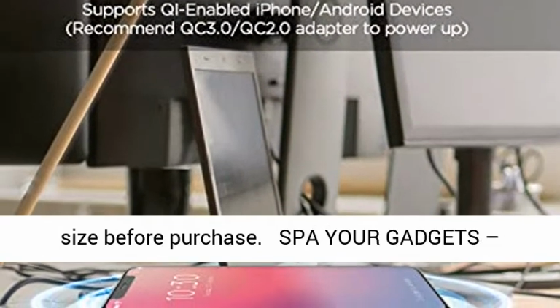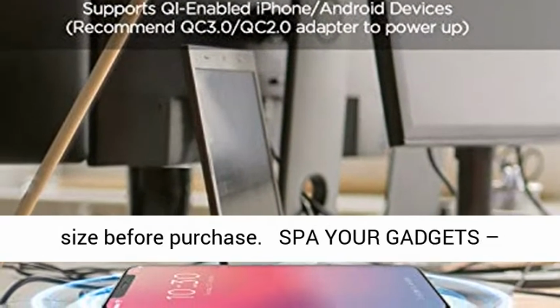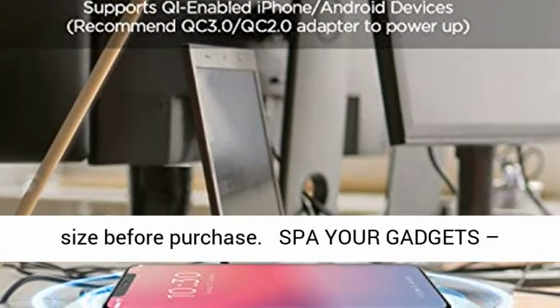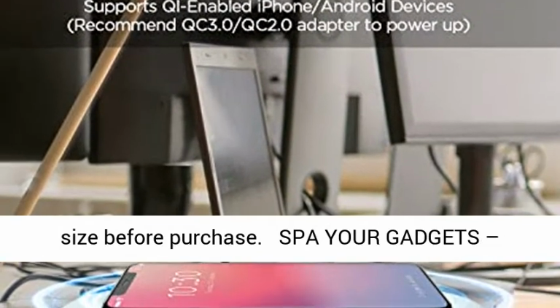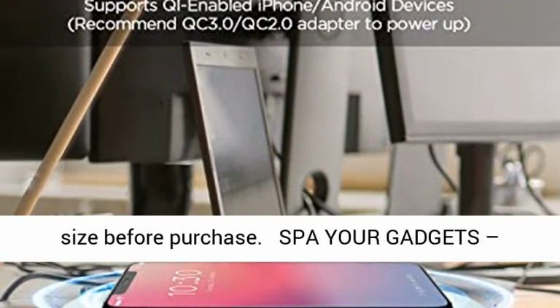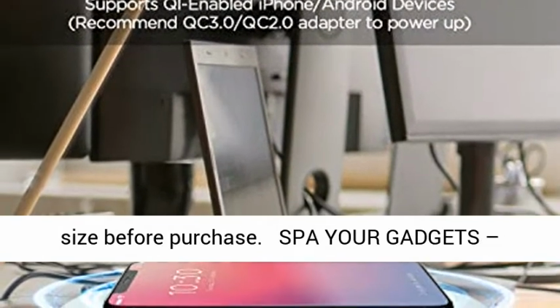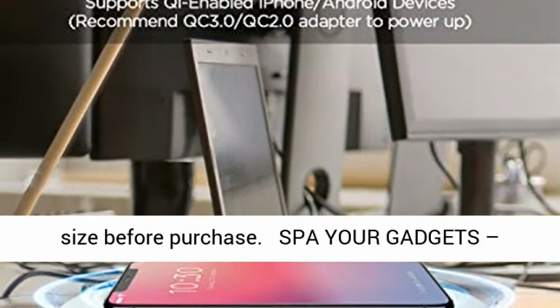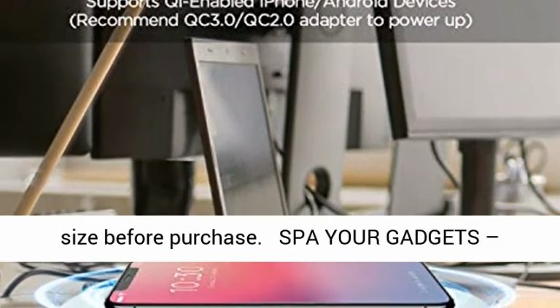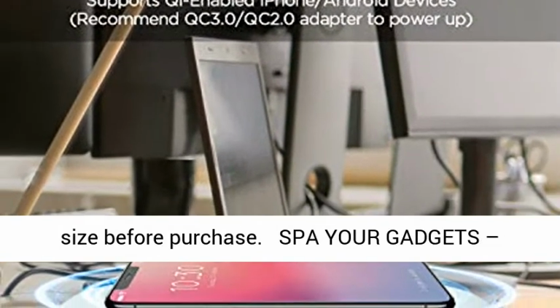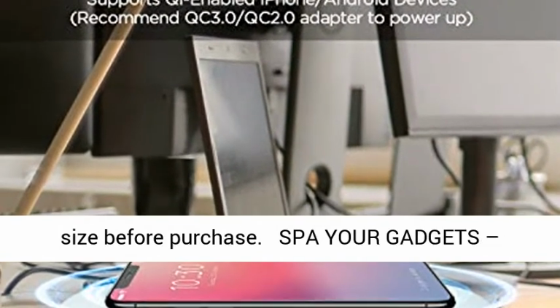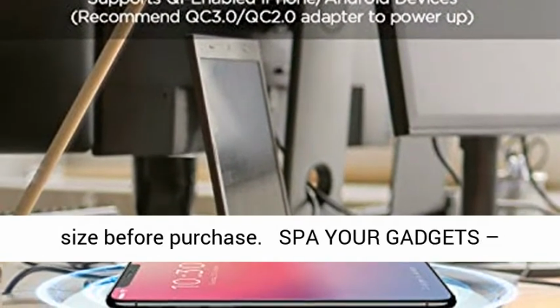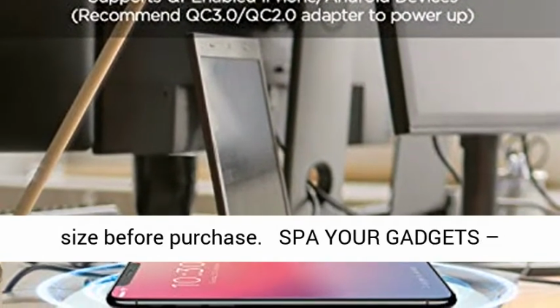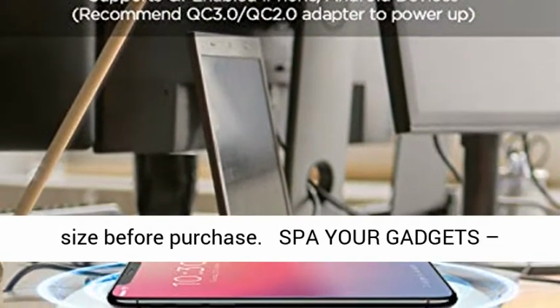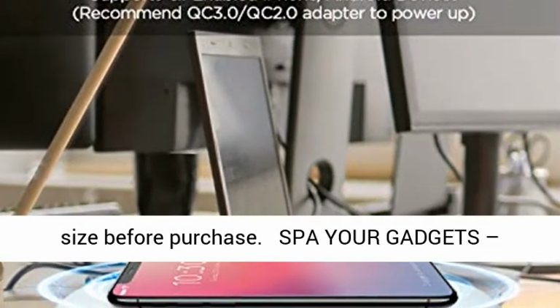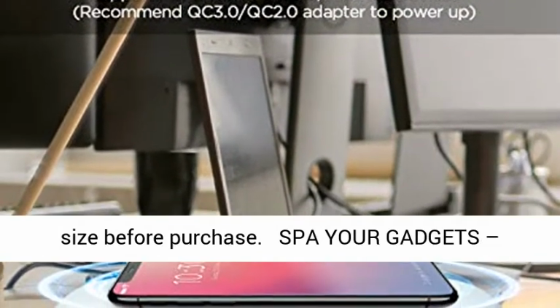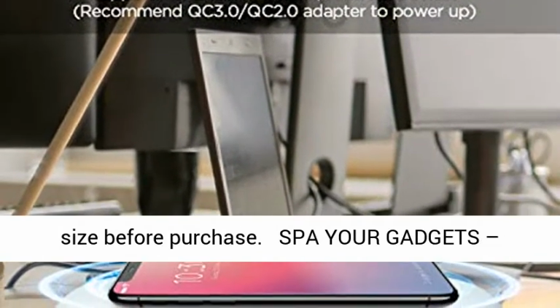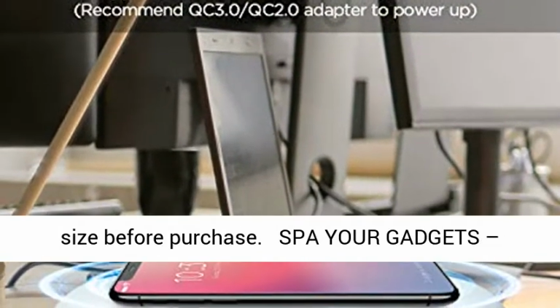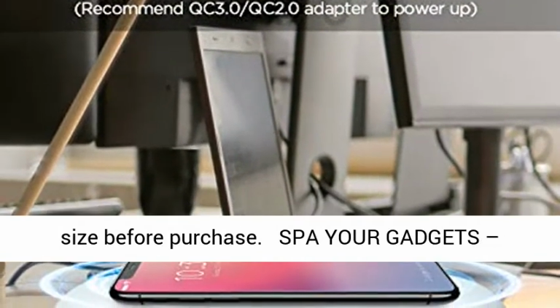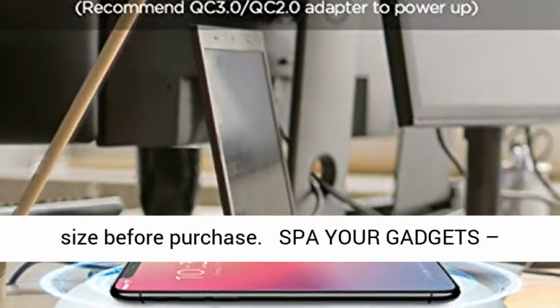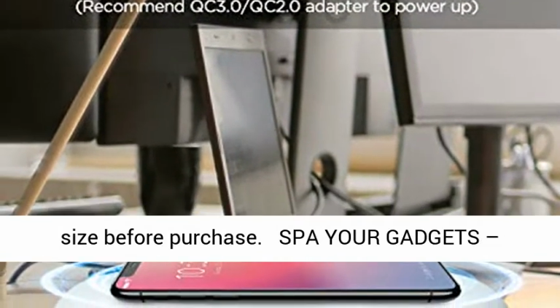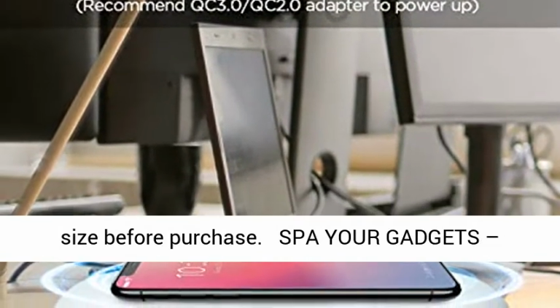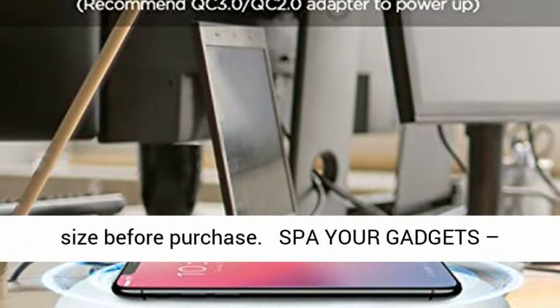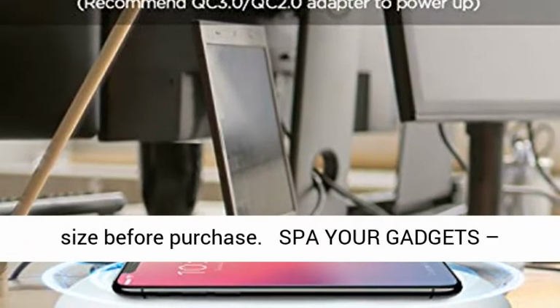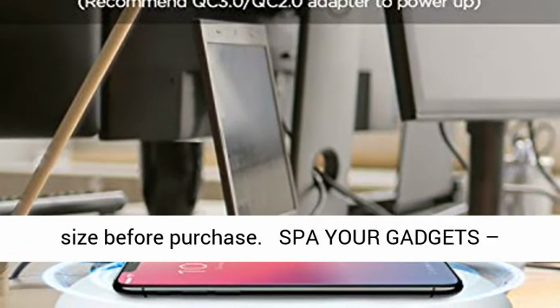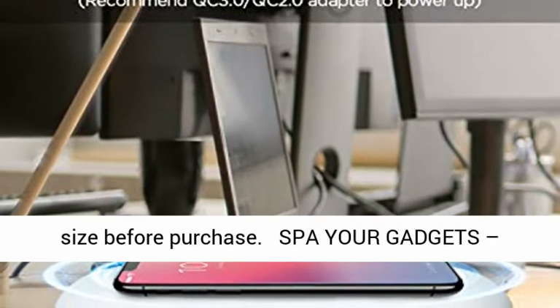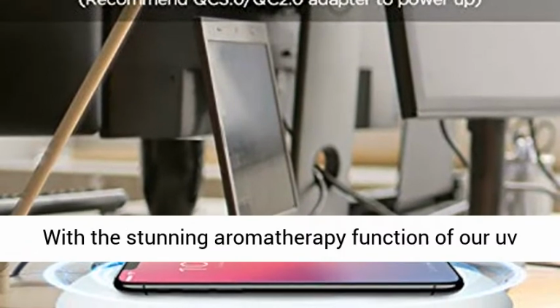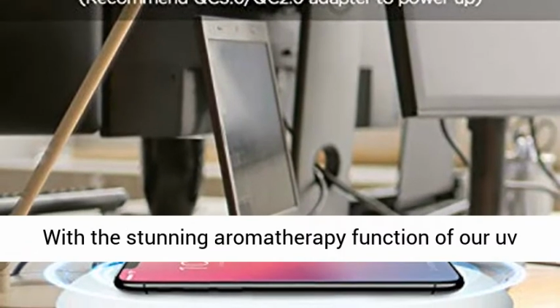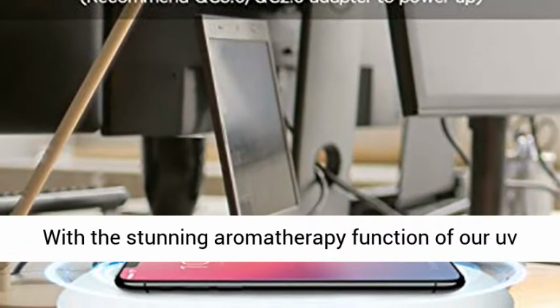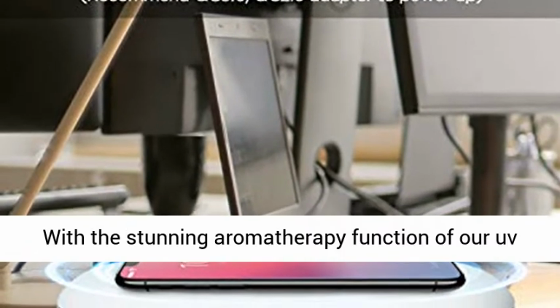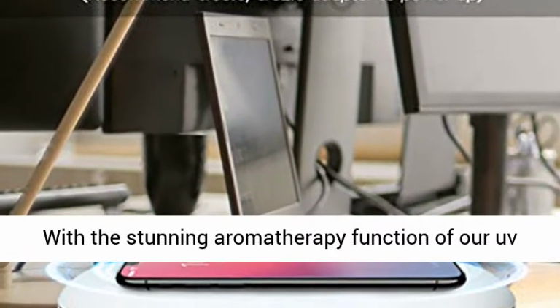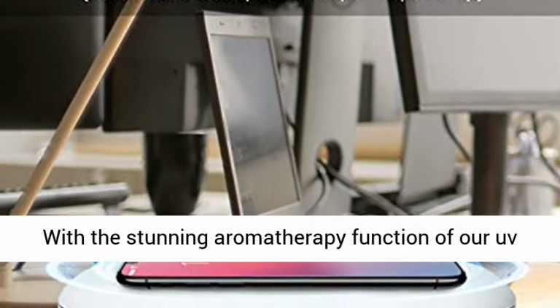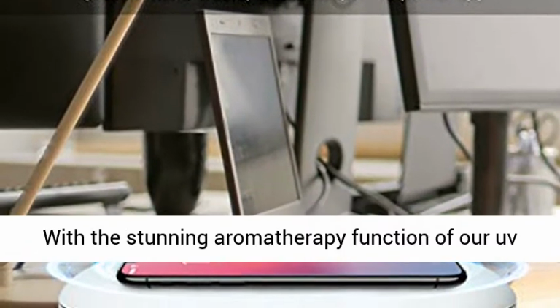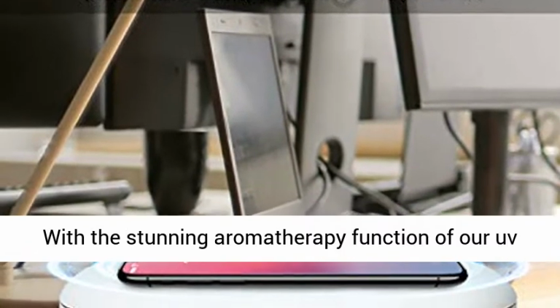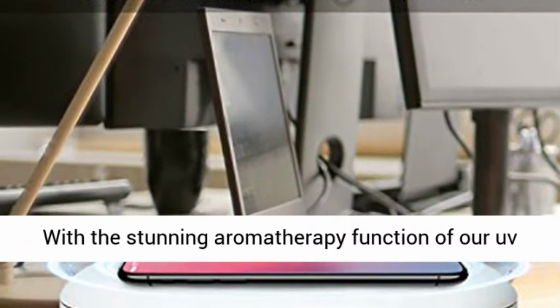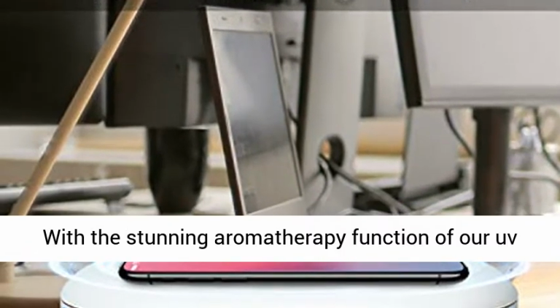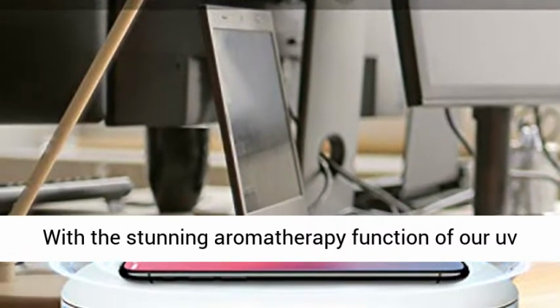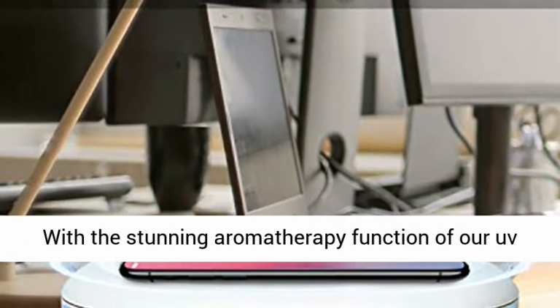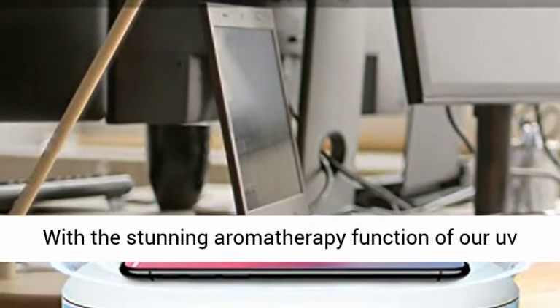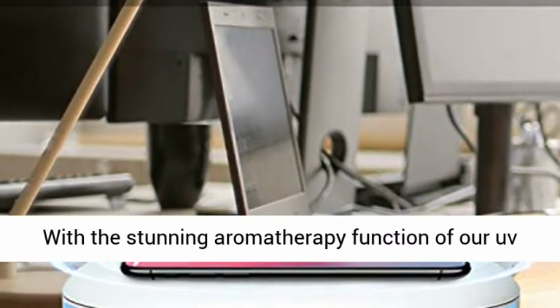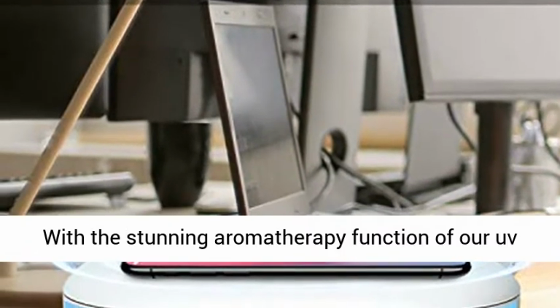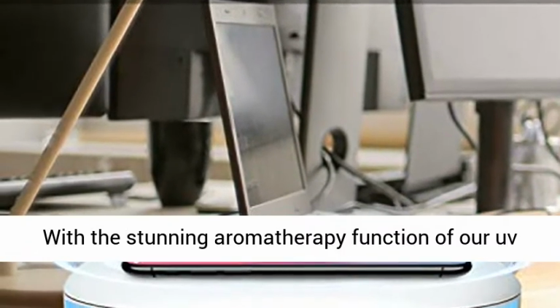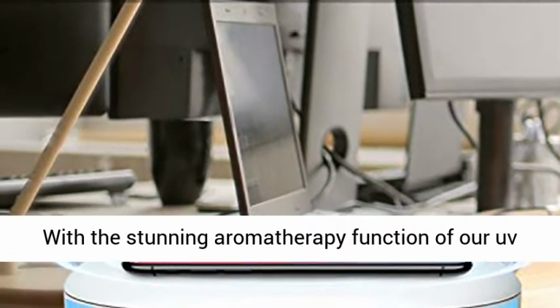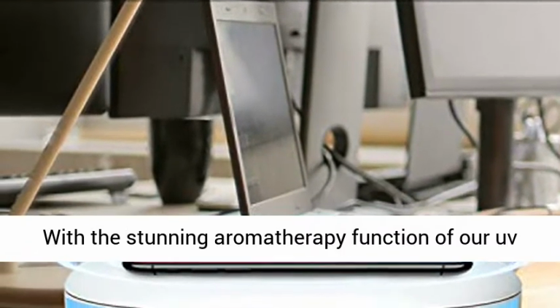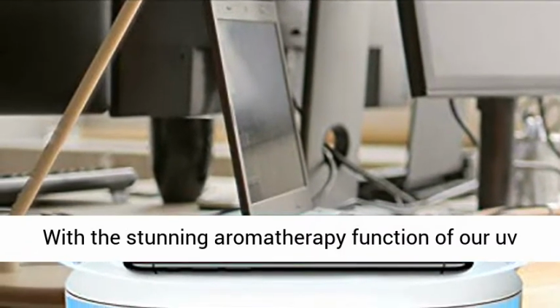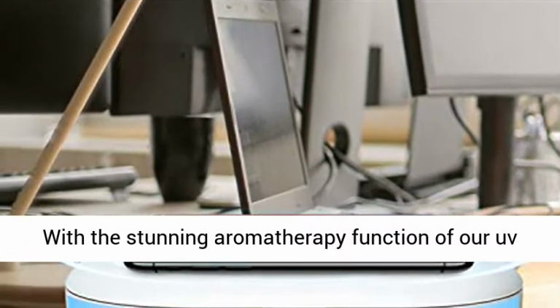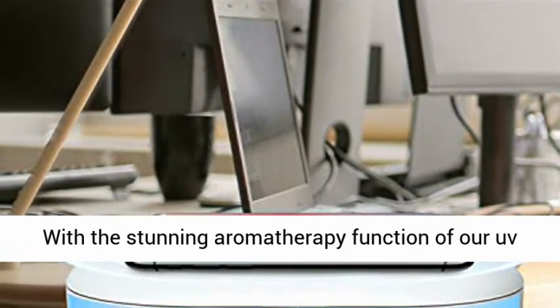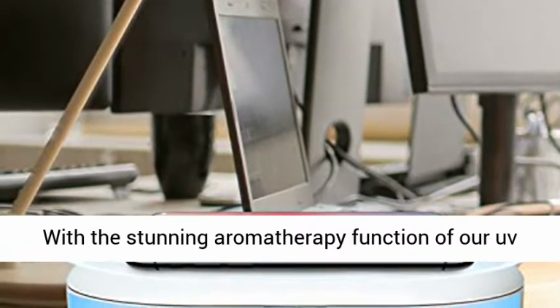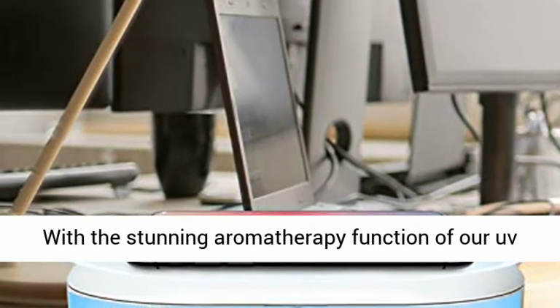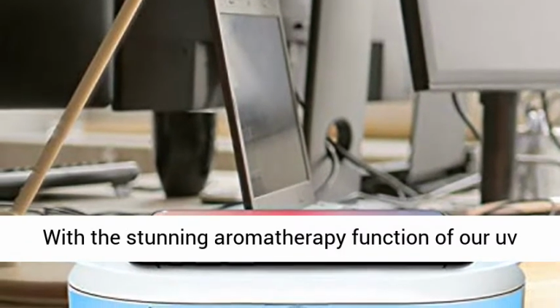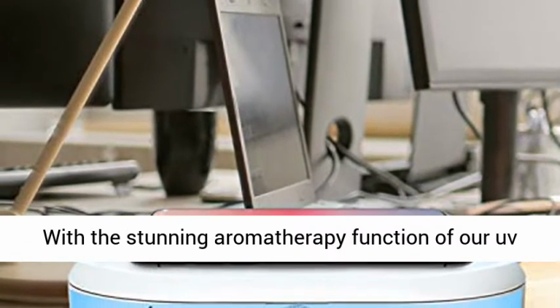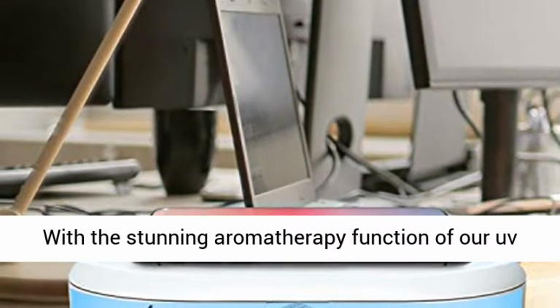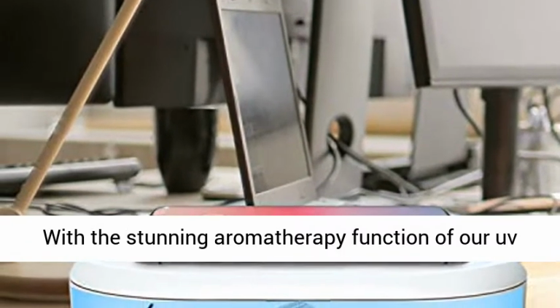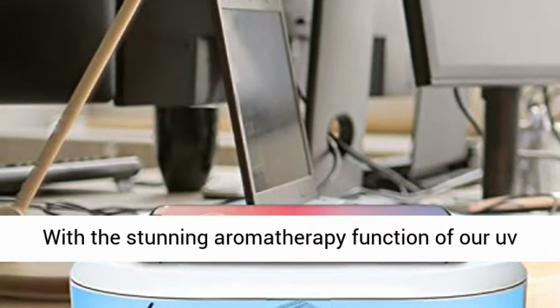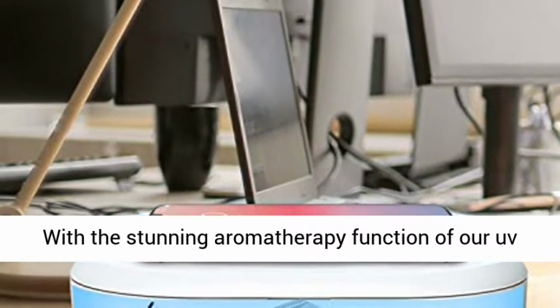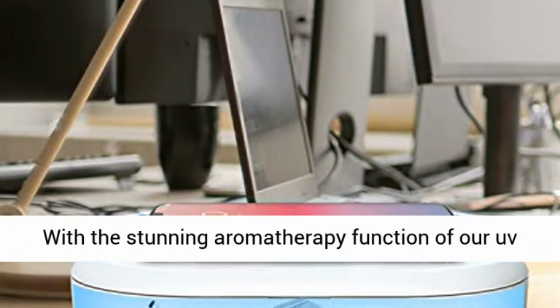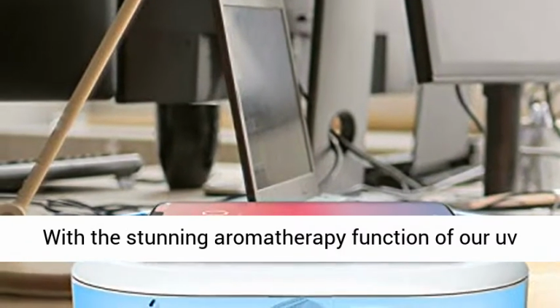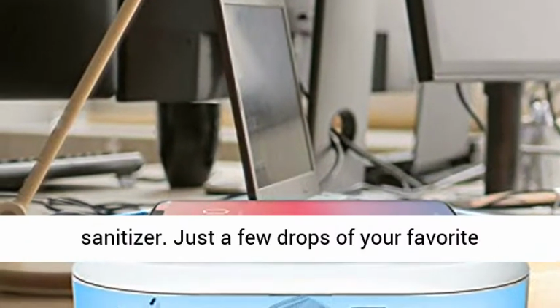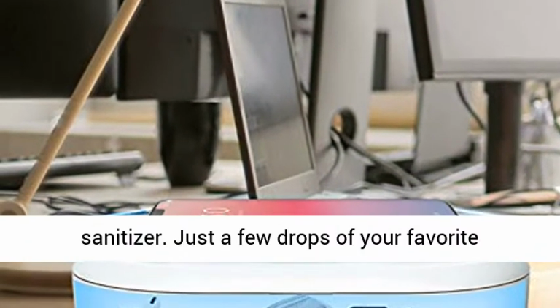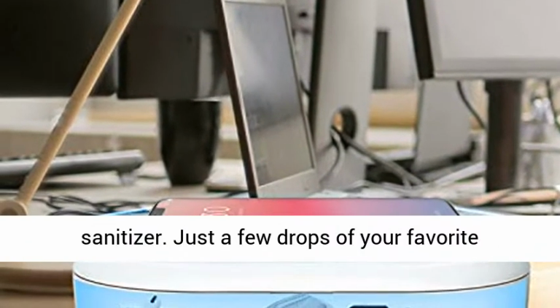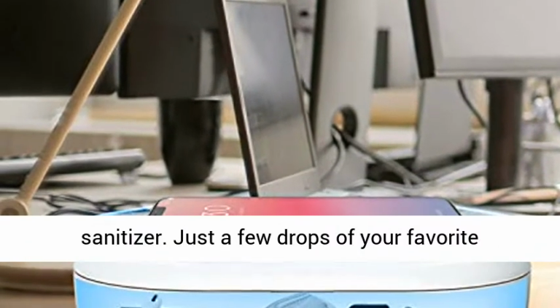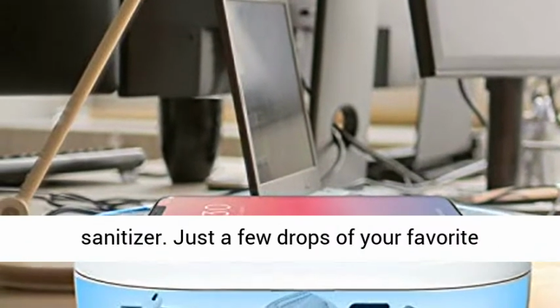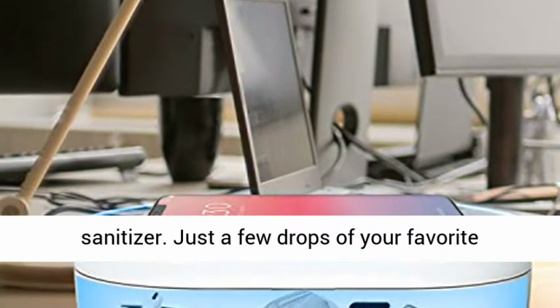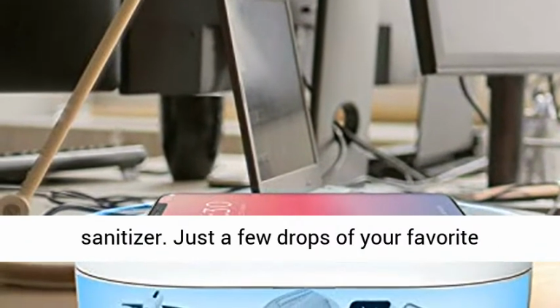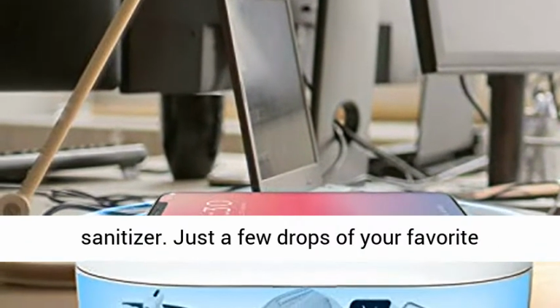Inner dimension: 7 x 3.8 x 1 inch. Please measure the size before purchase.